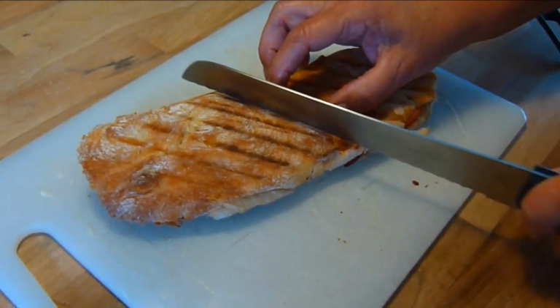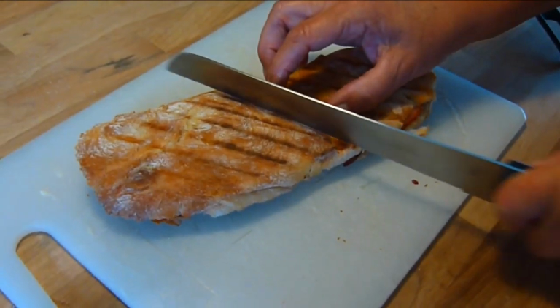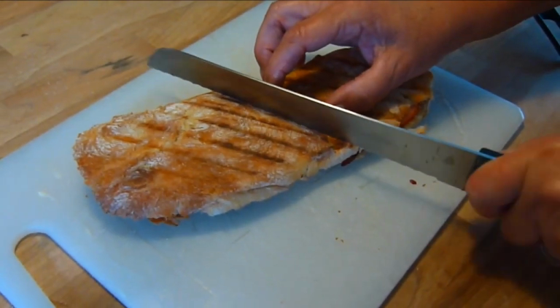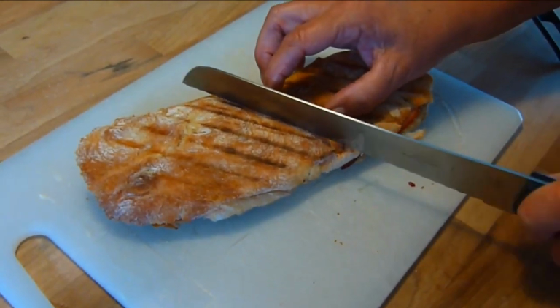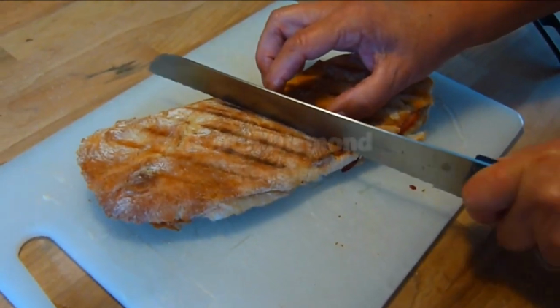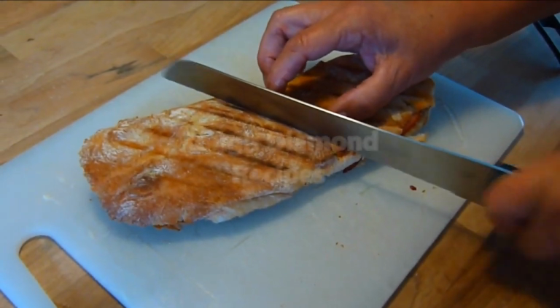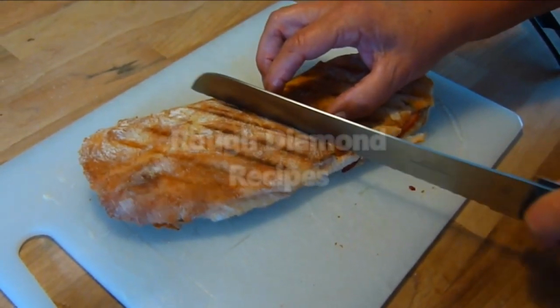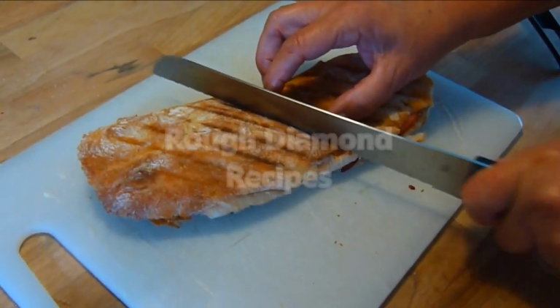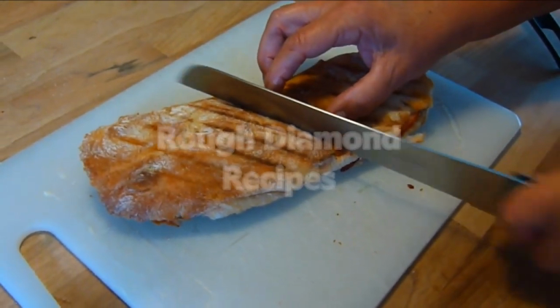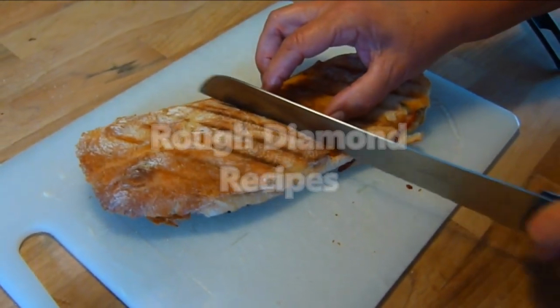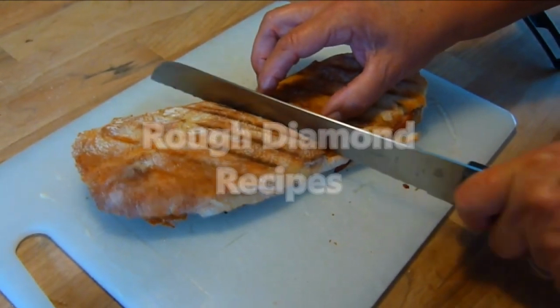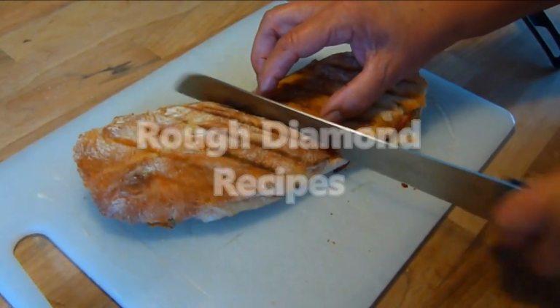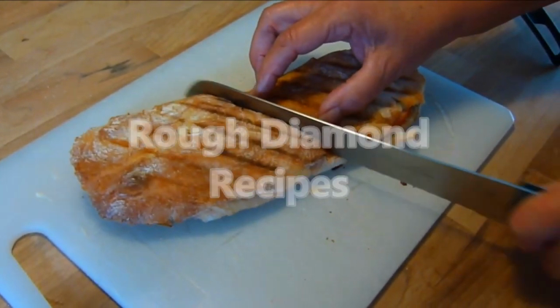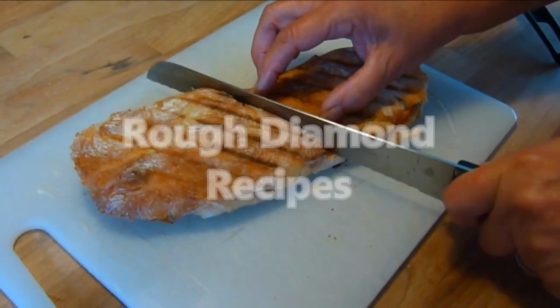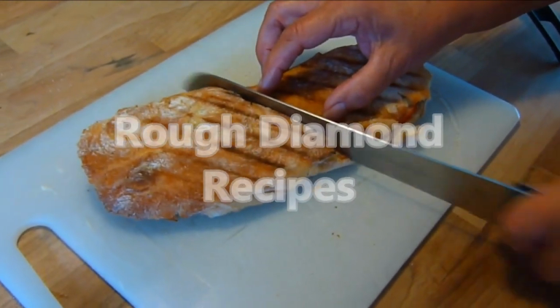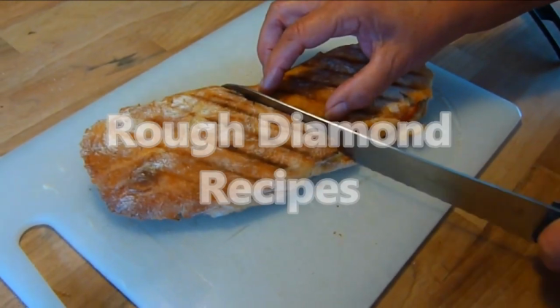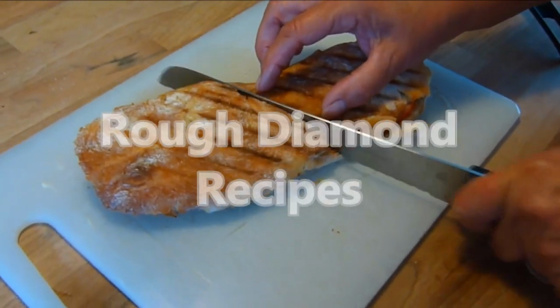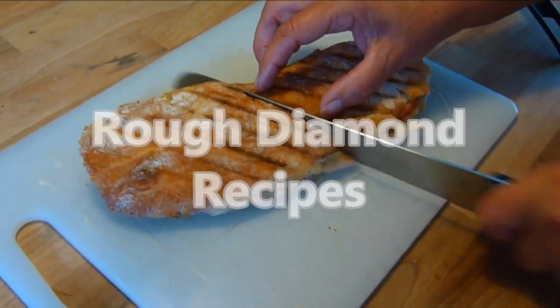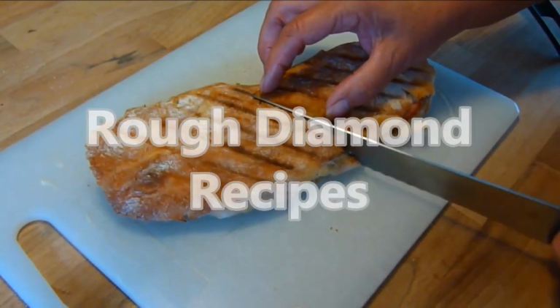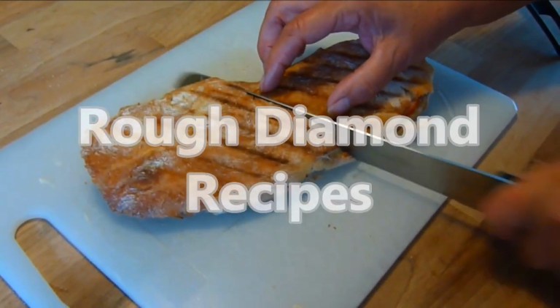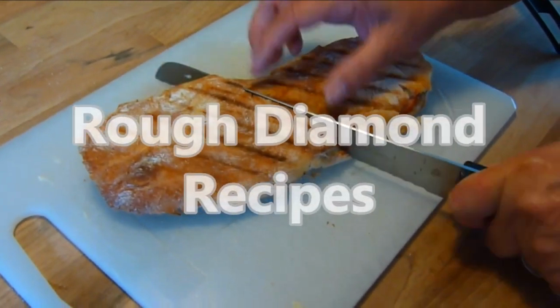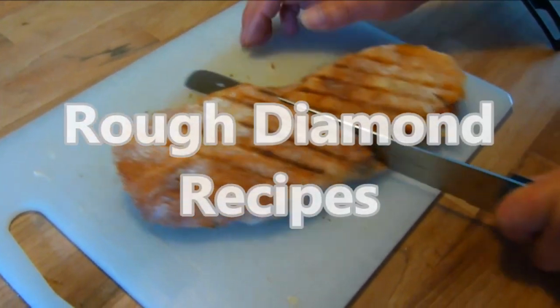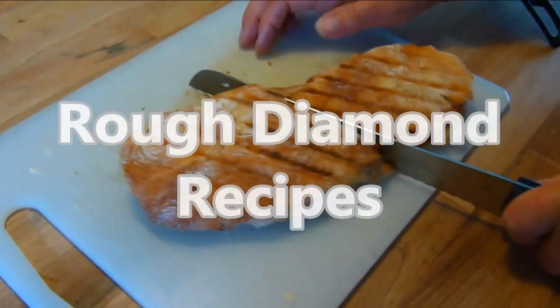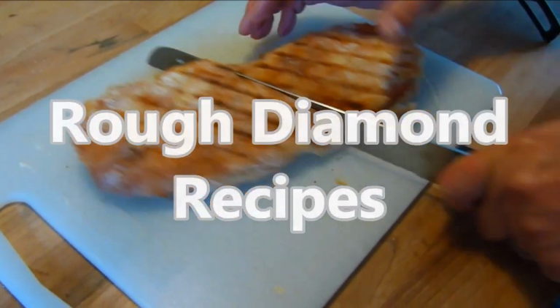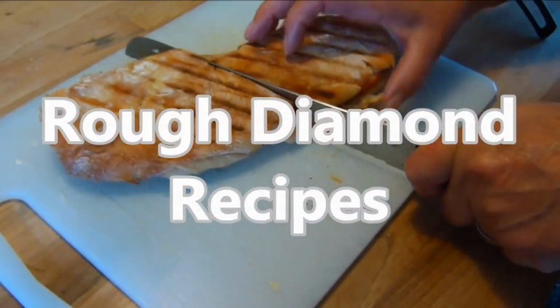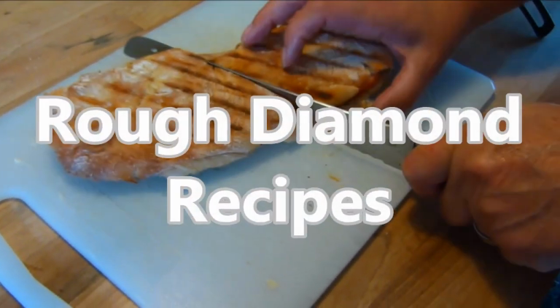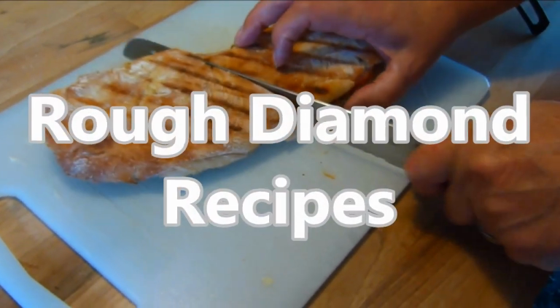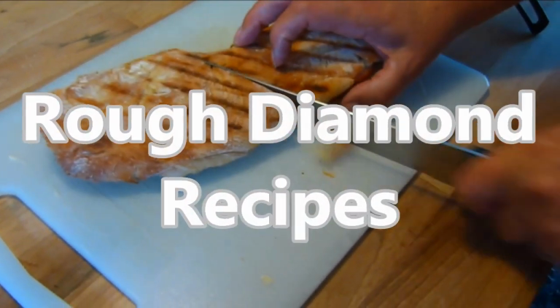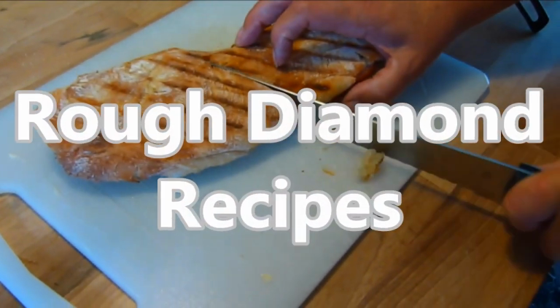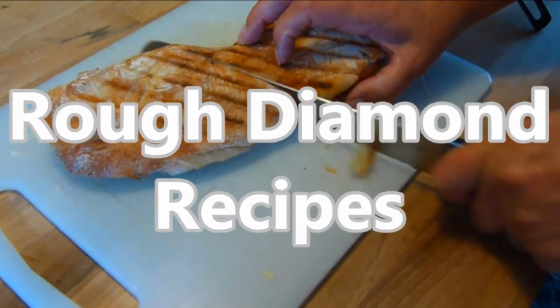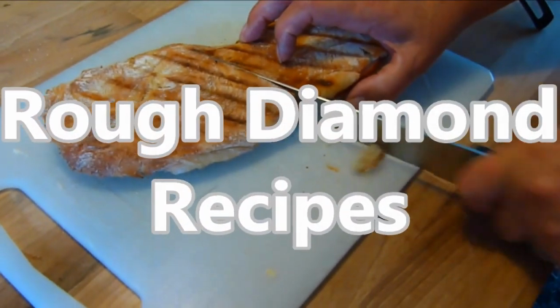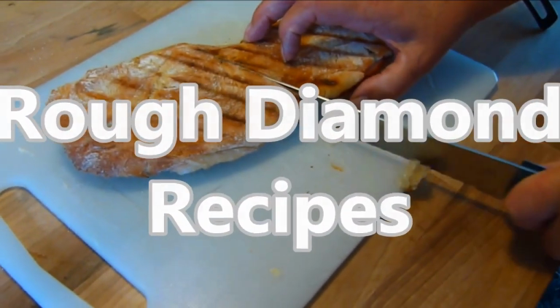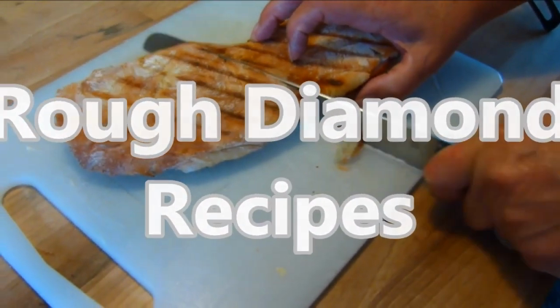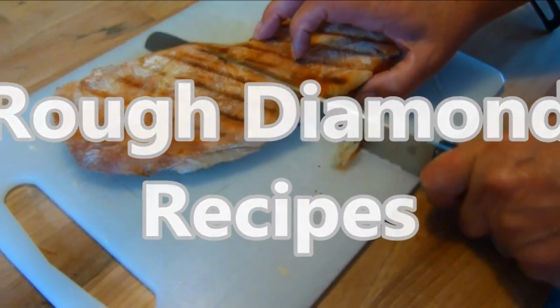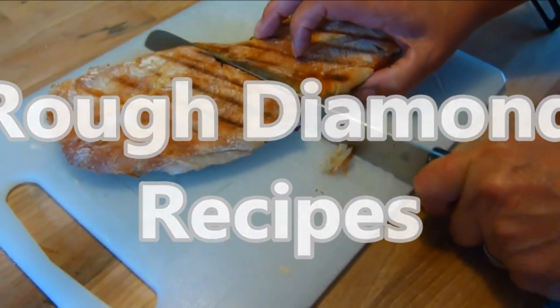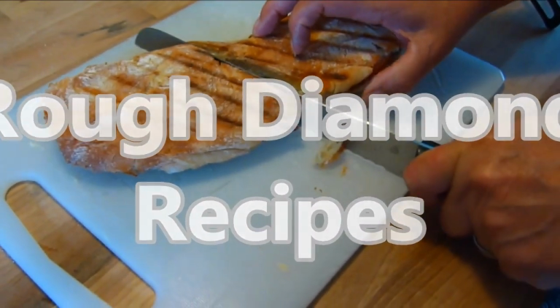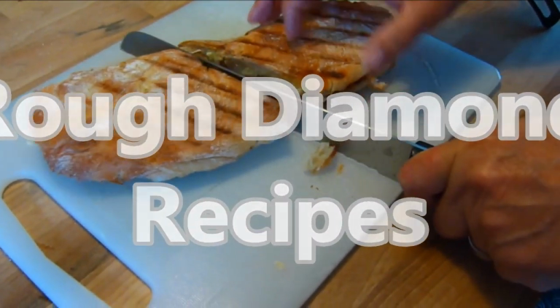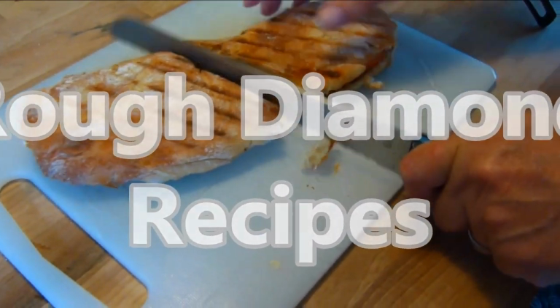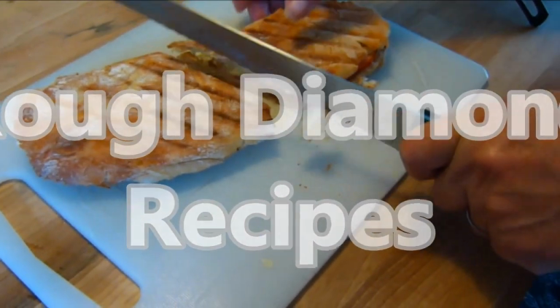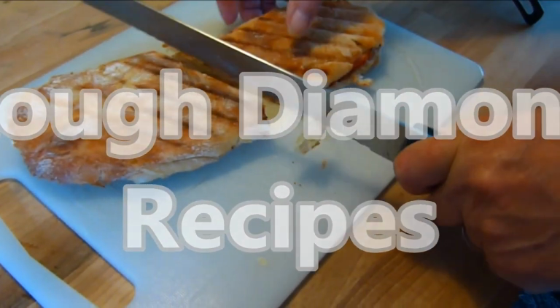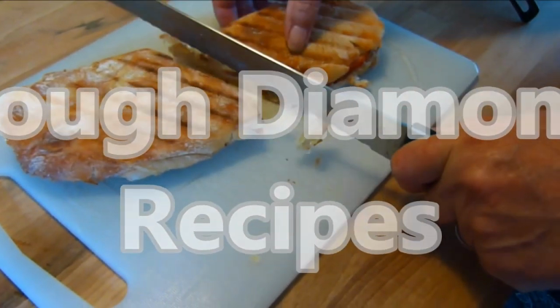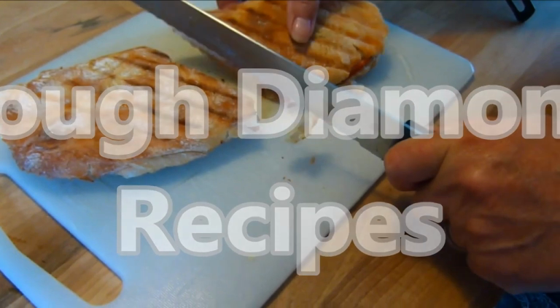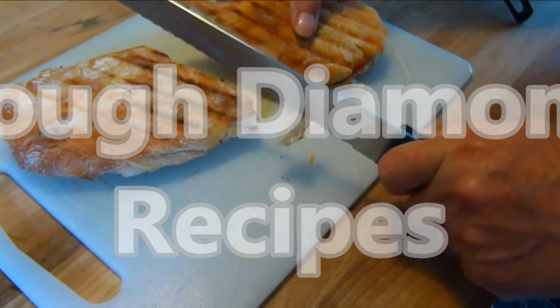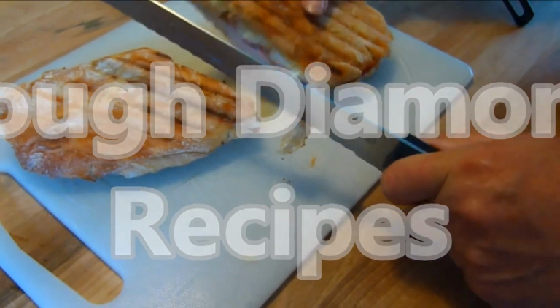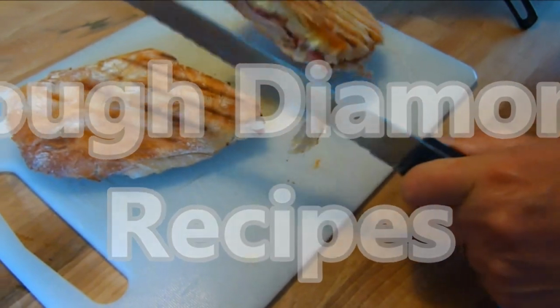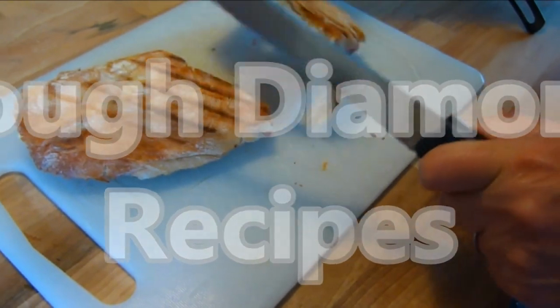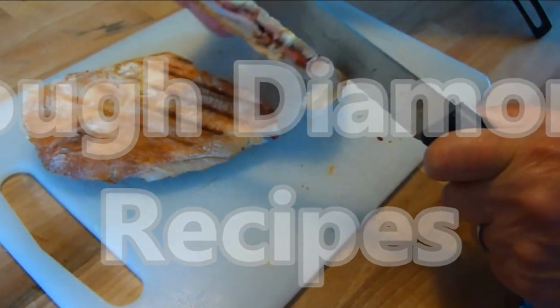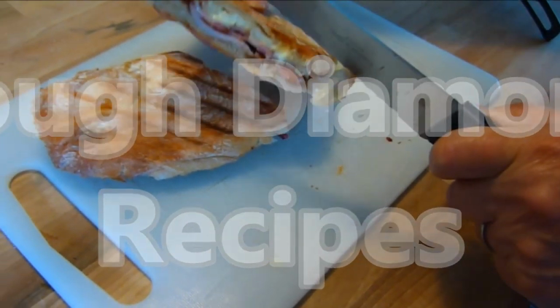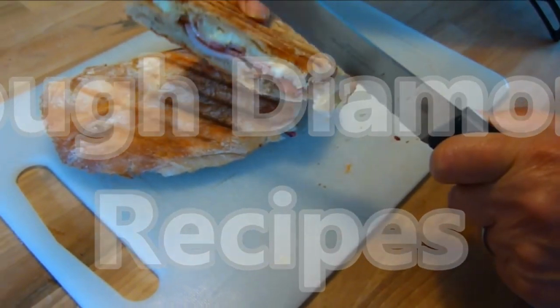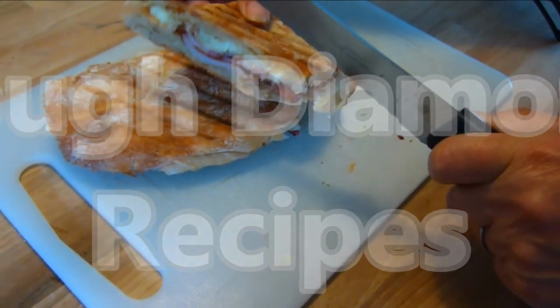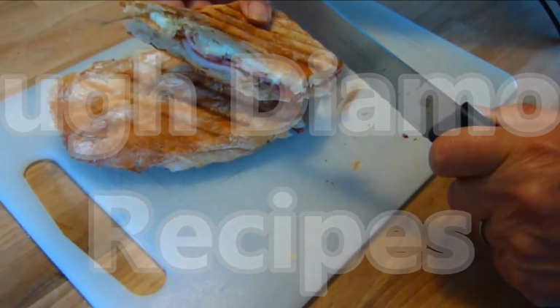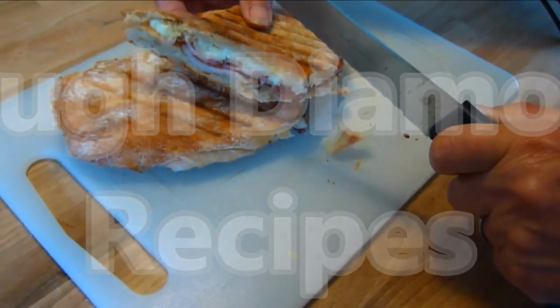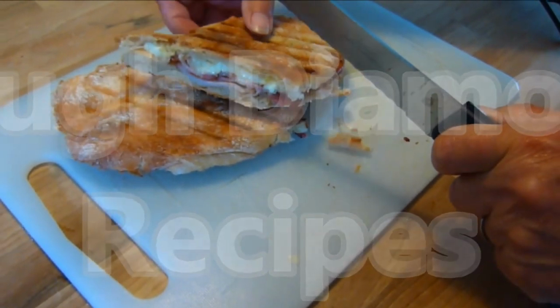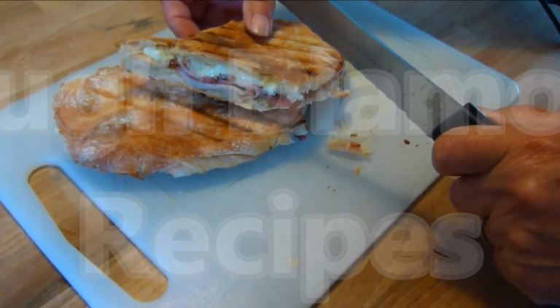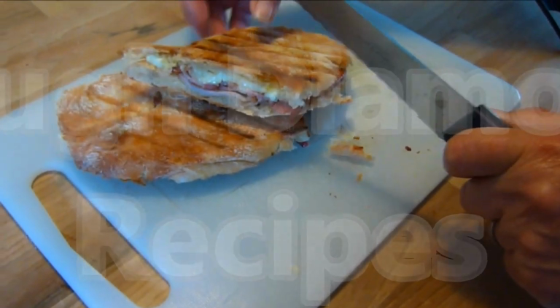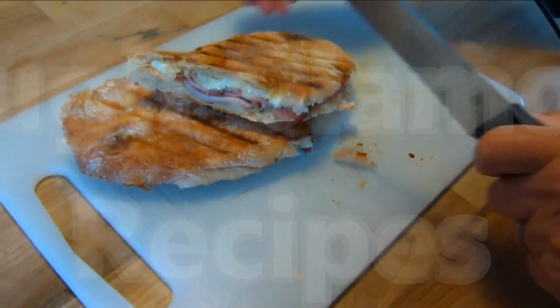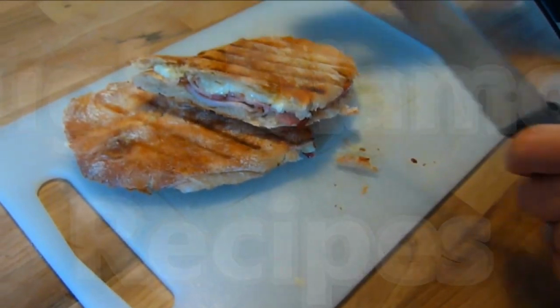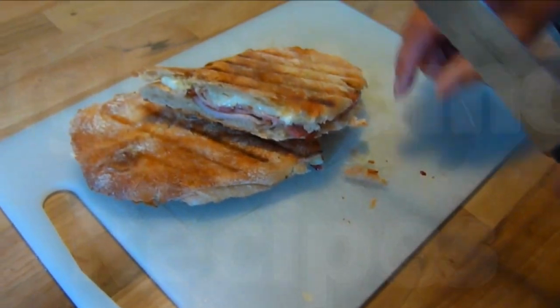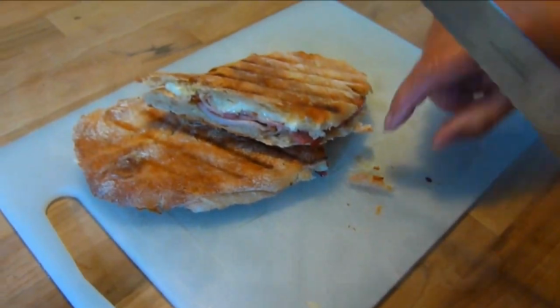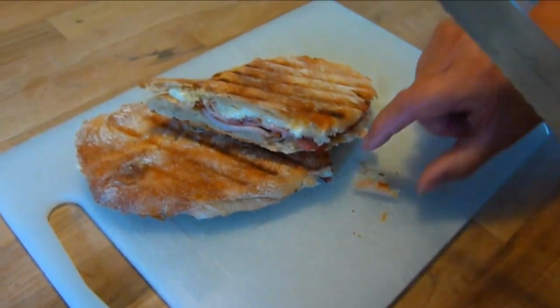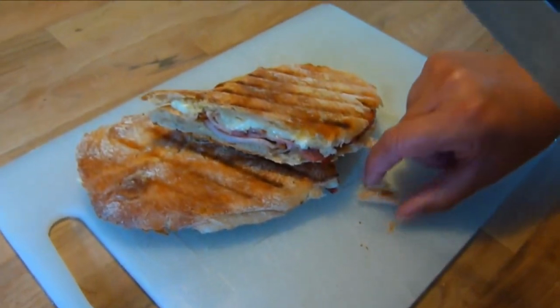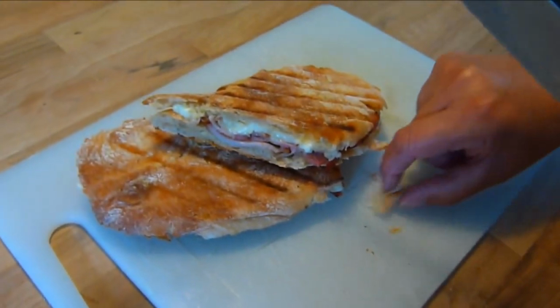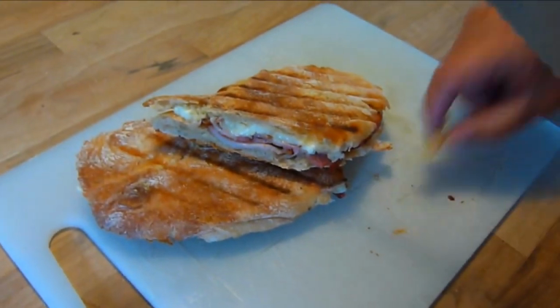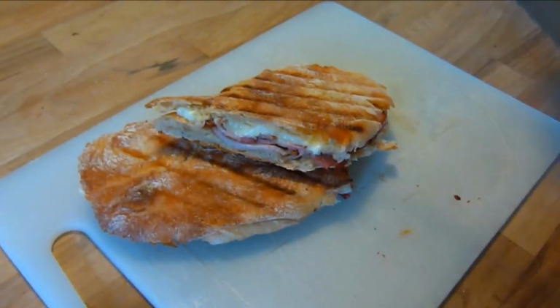Welcome again to Rough Diamond Recipes. Today's recipe is Brie and Bacon Panini, a great lunch dish.